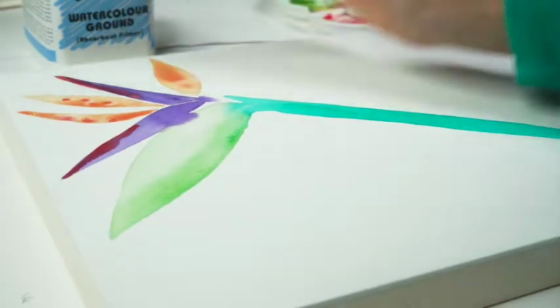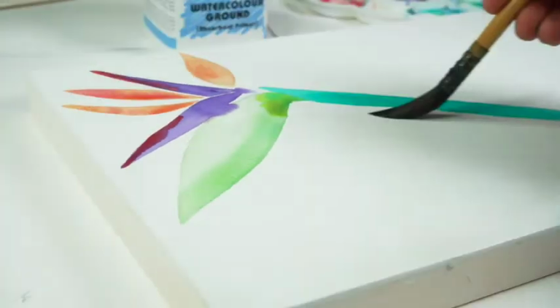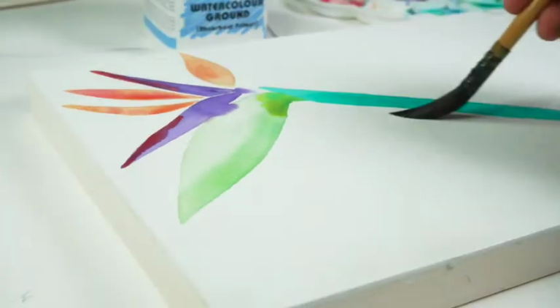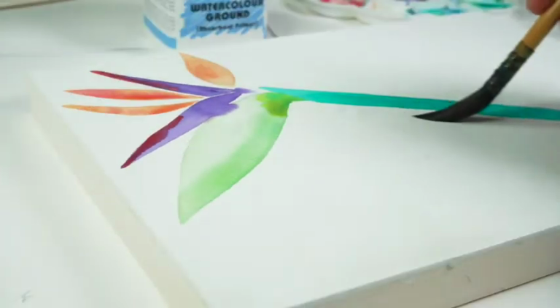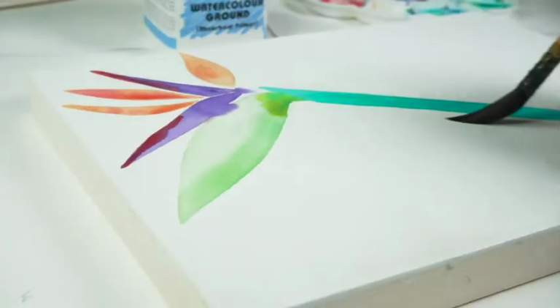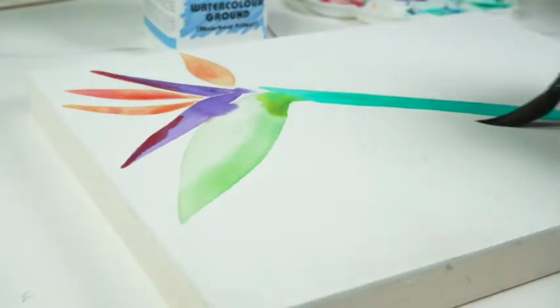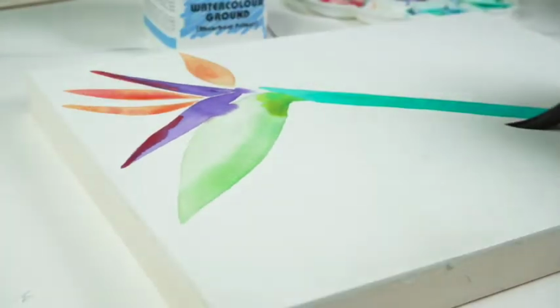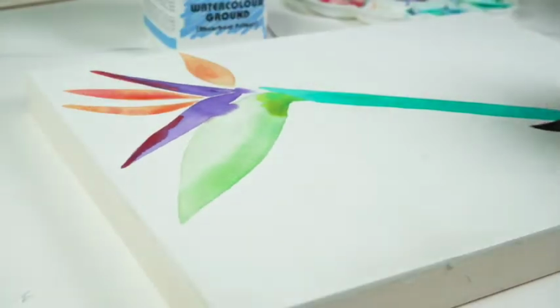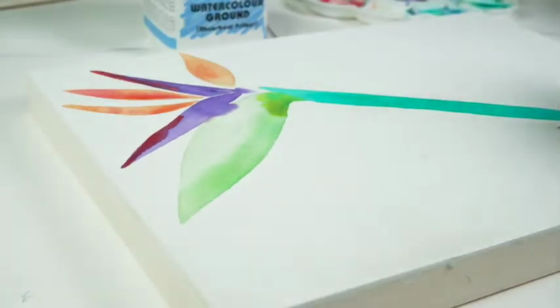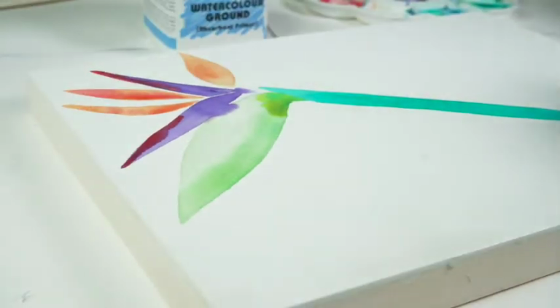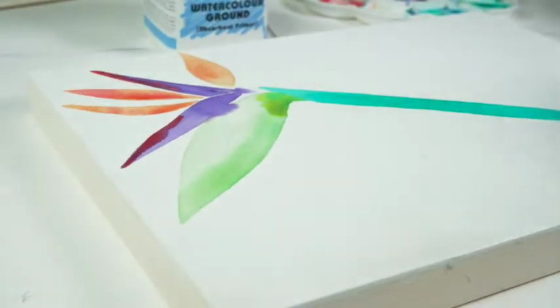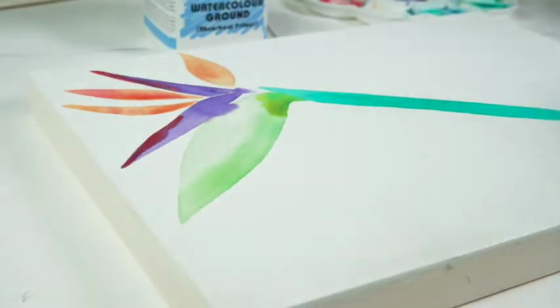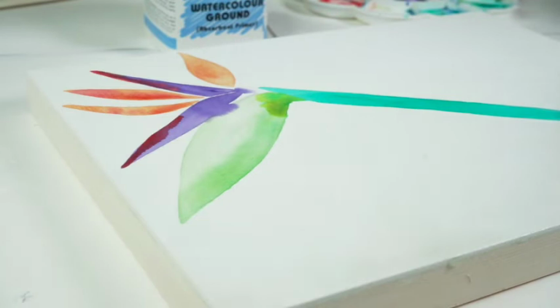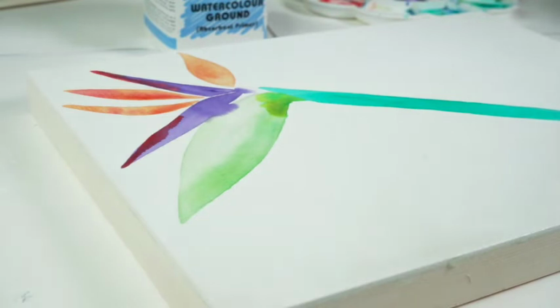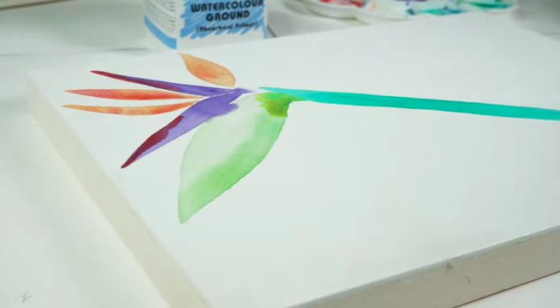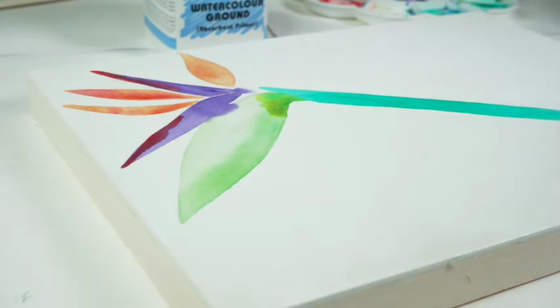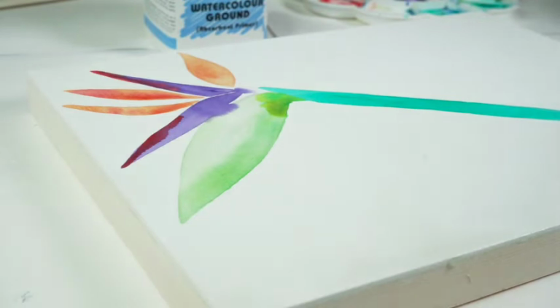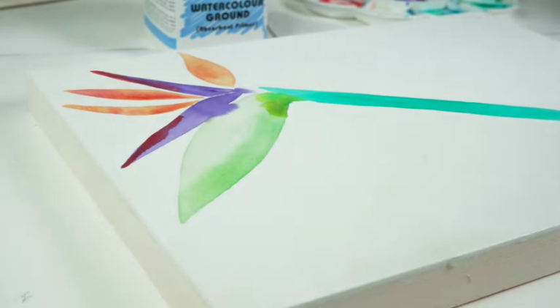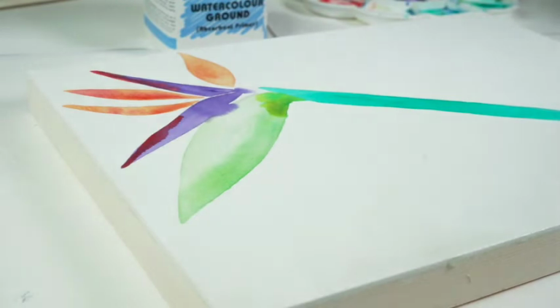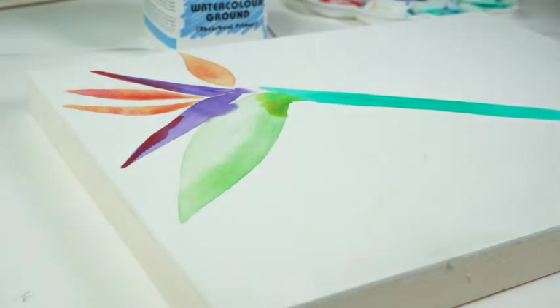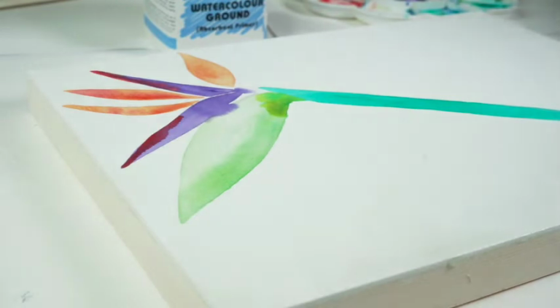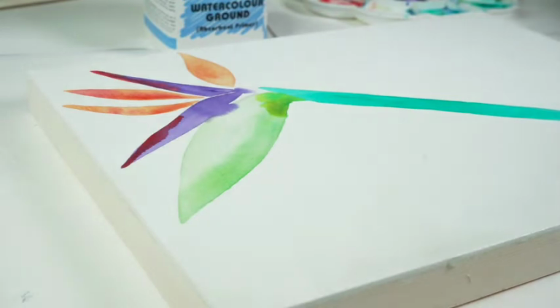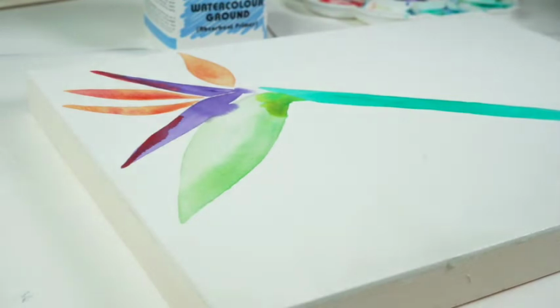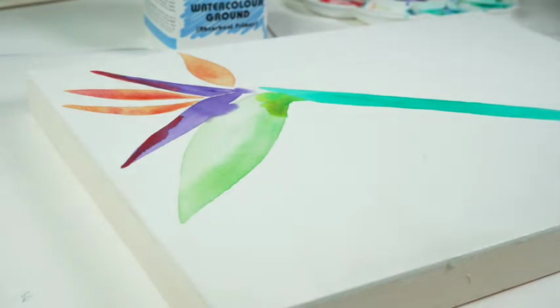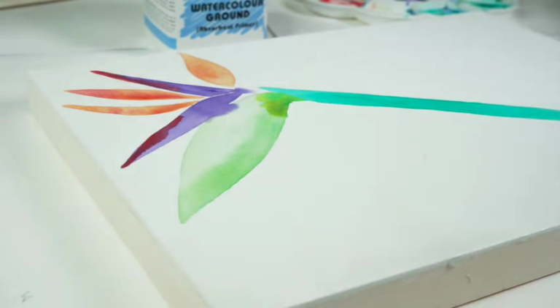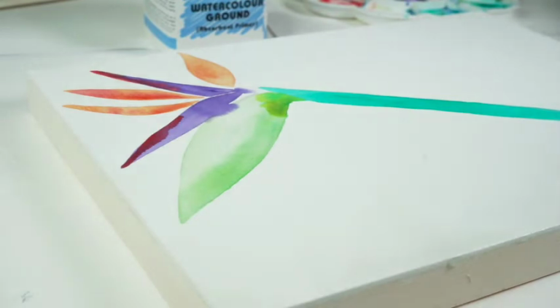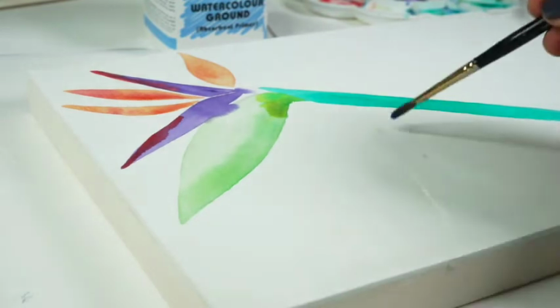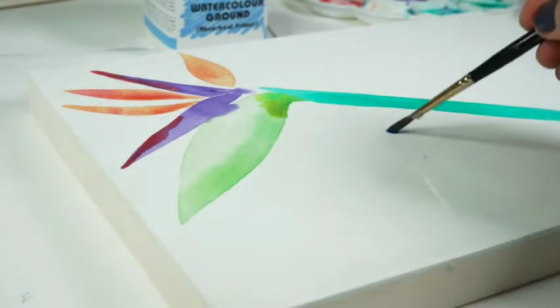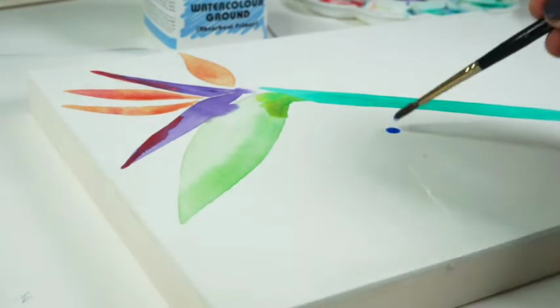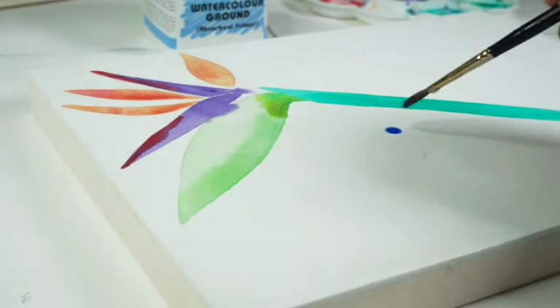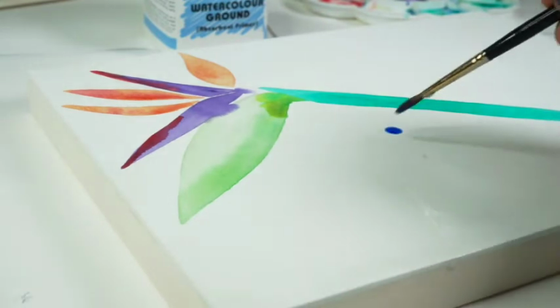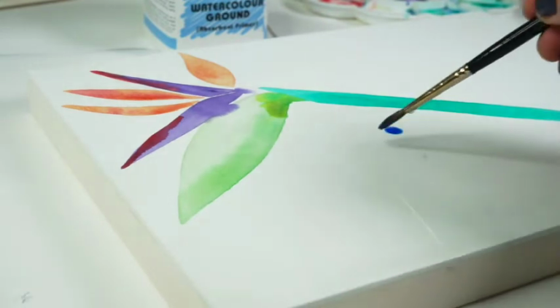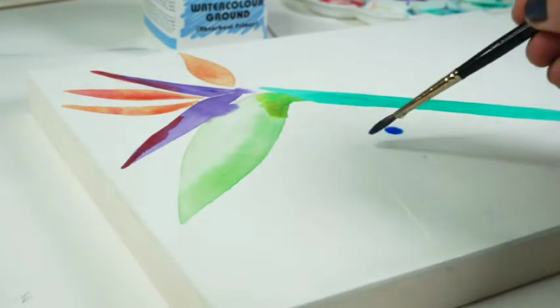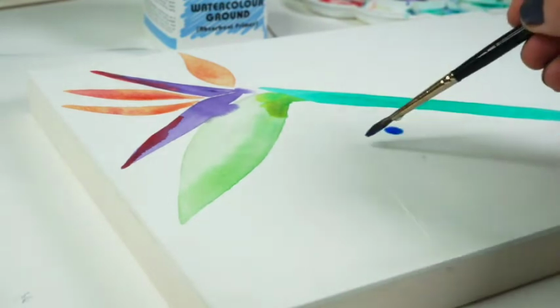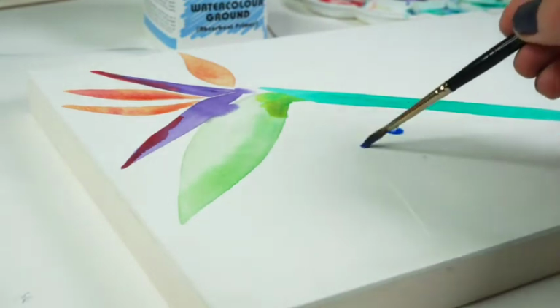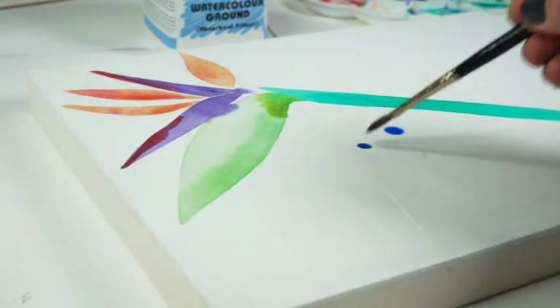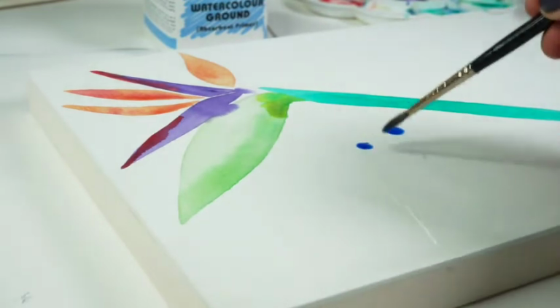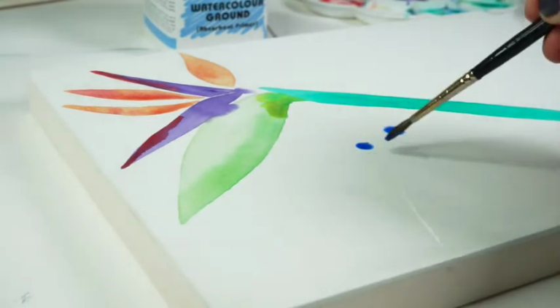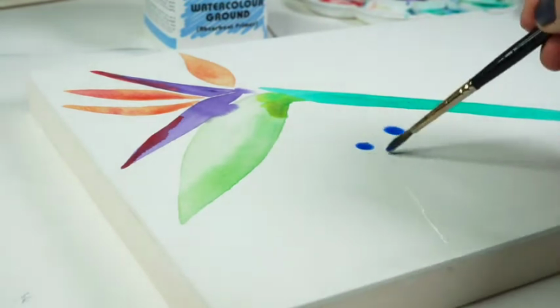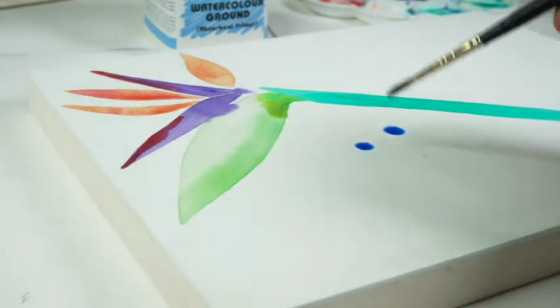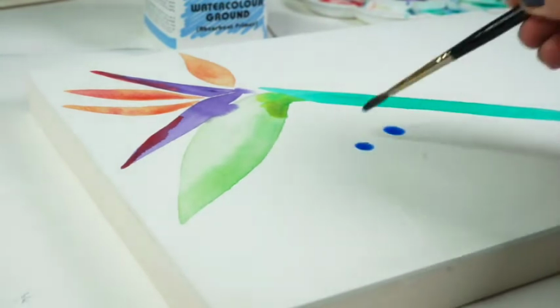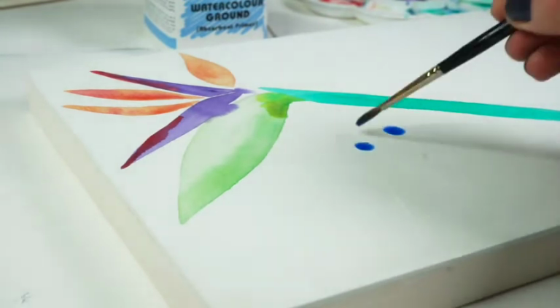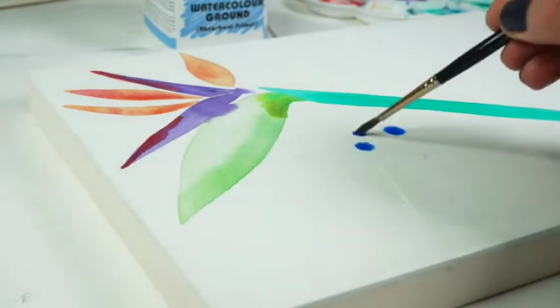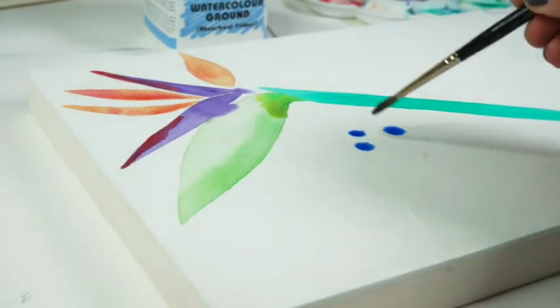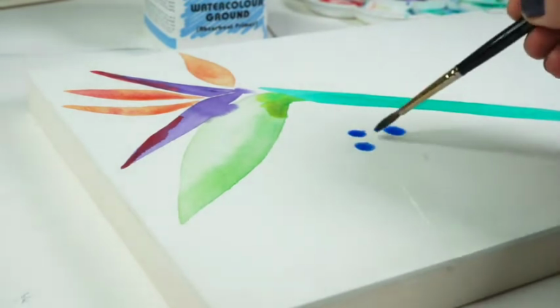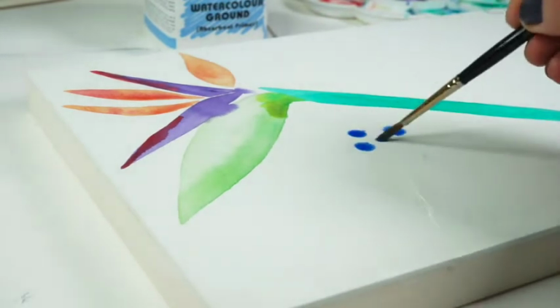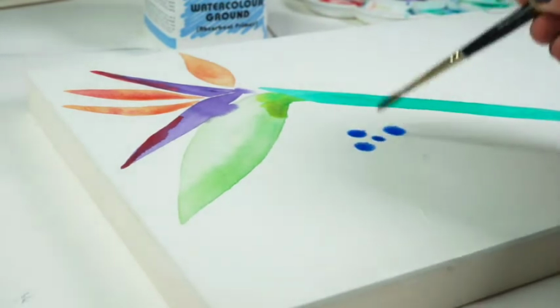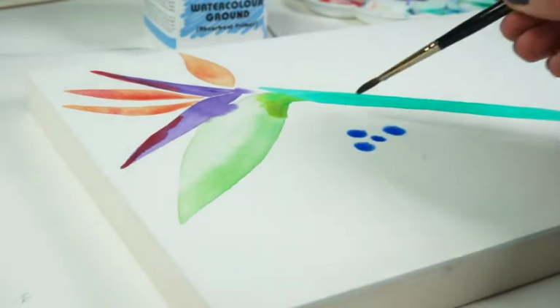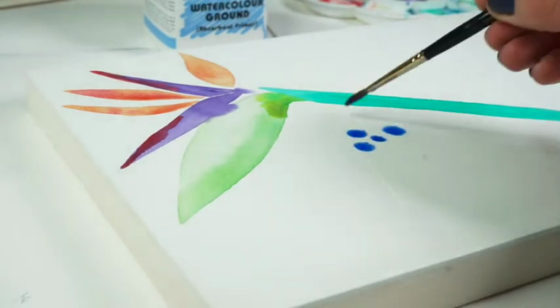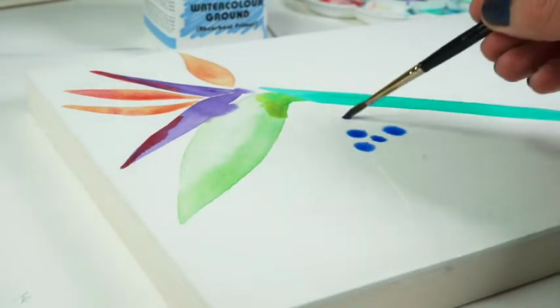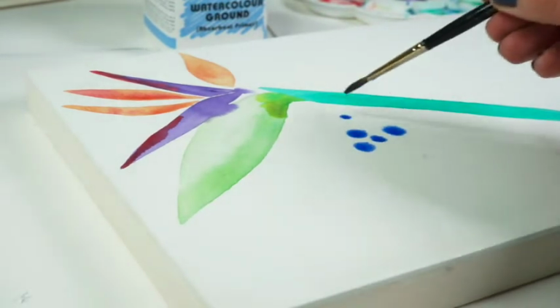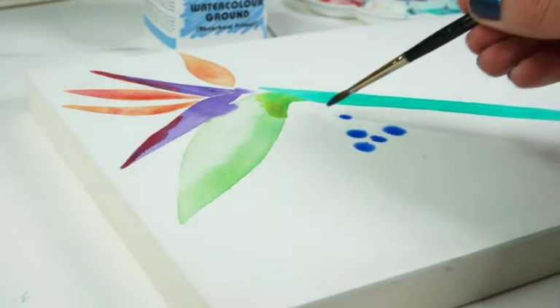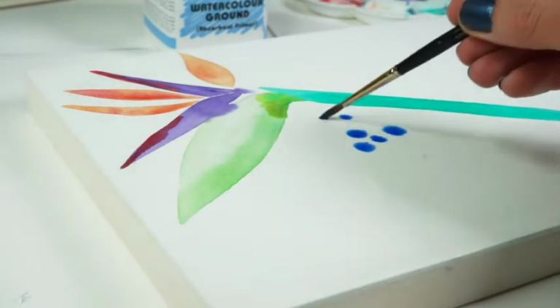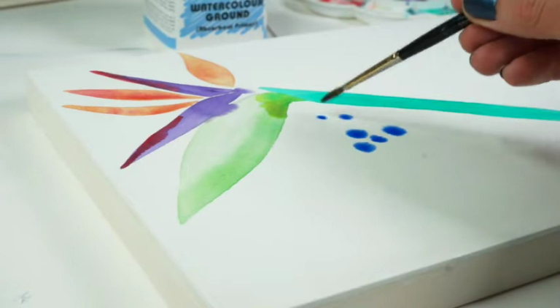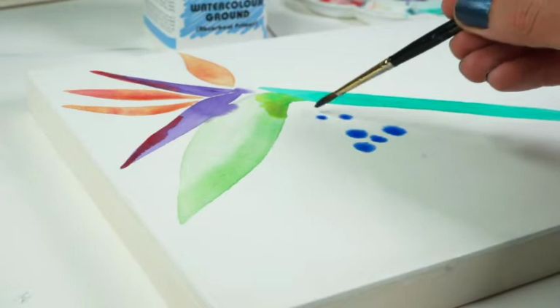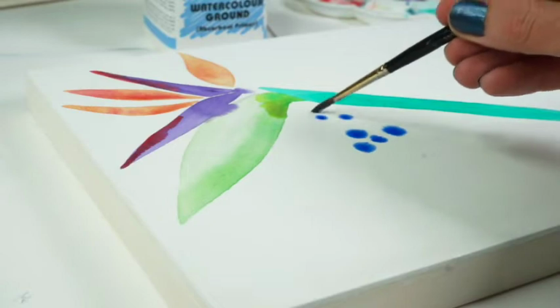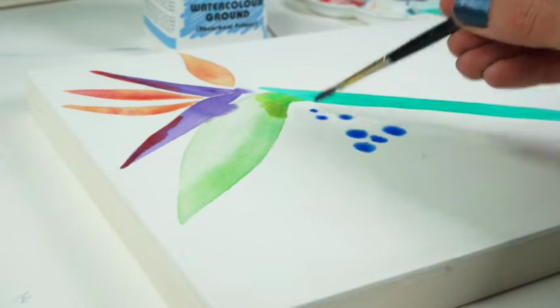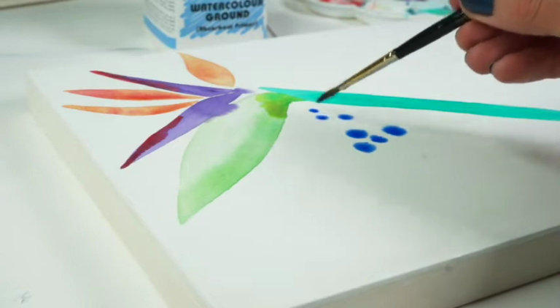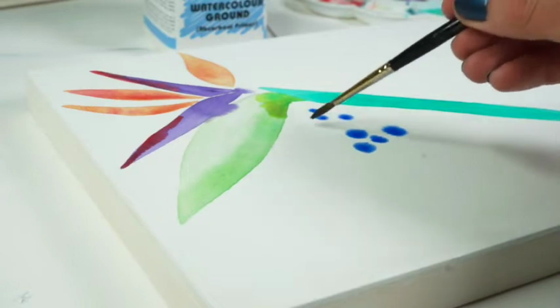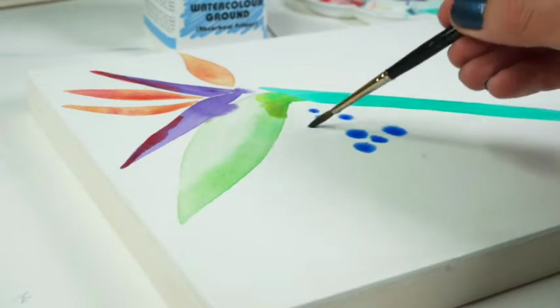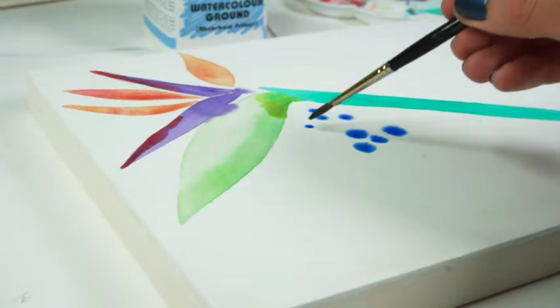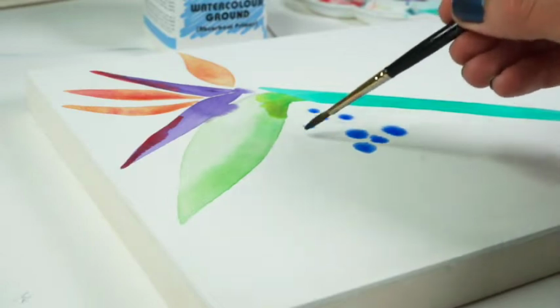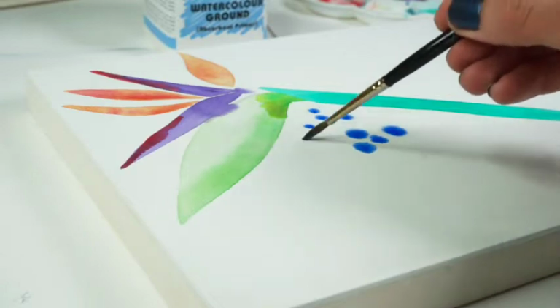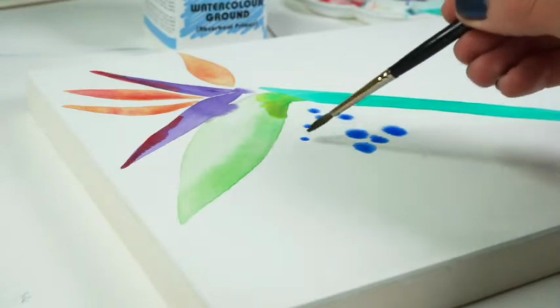Once applied to the board, the watercolors will remain sensitive to water, so be careful about accidentally spilling or spraying water onto the surface.